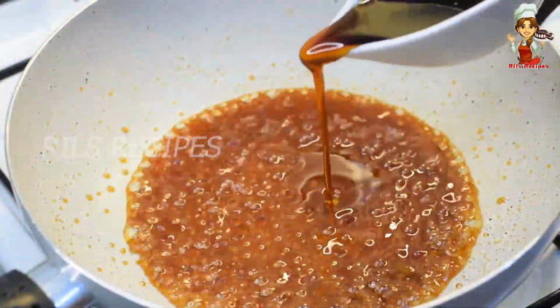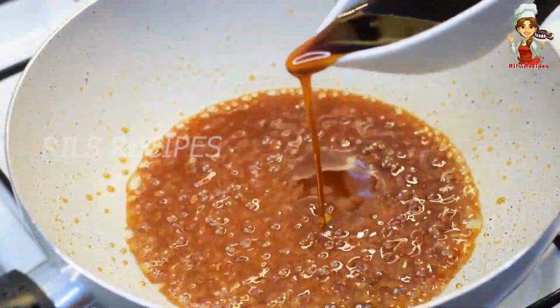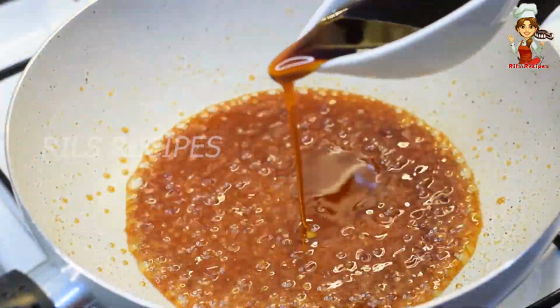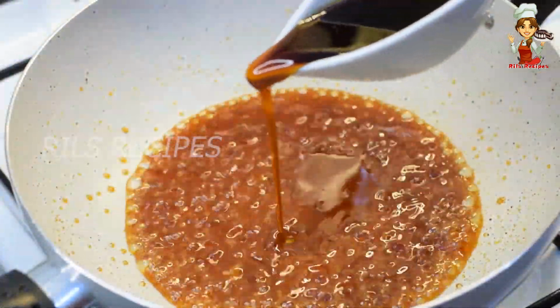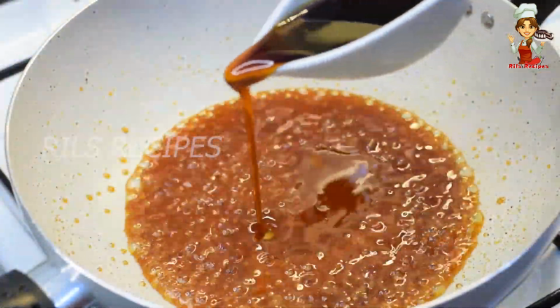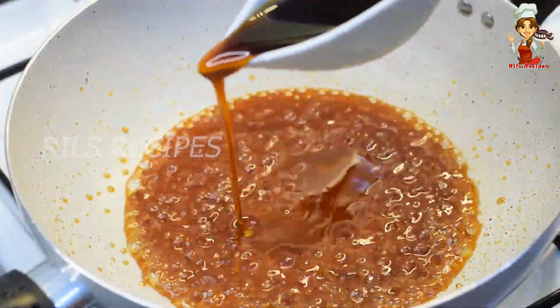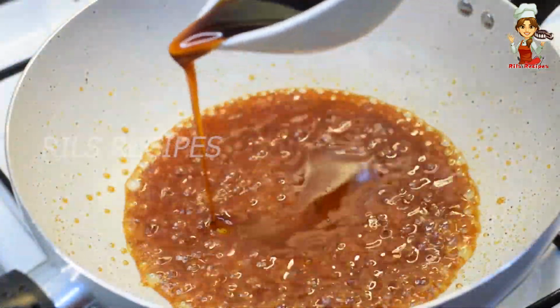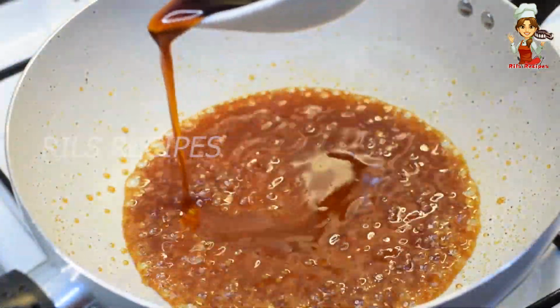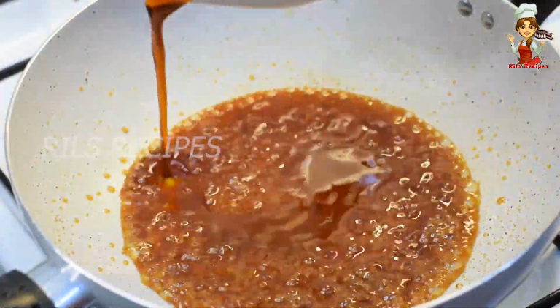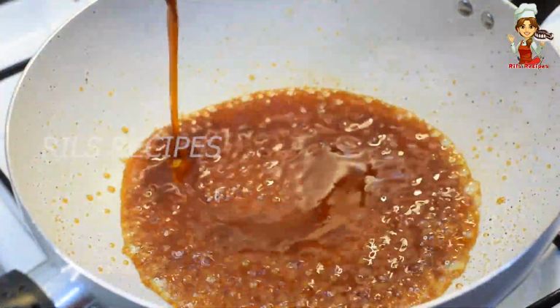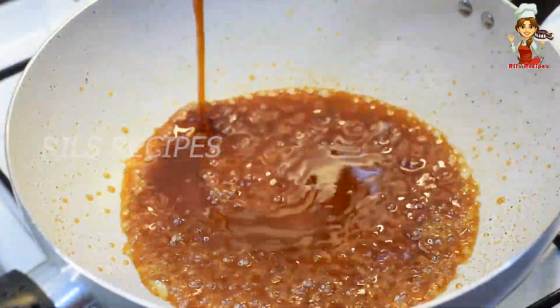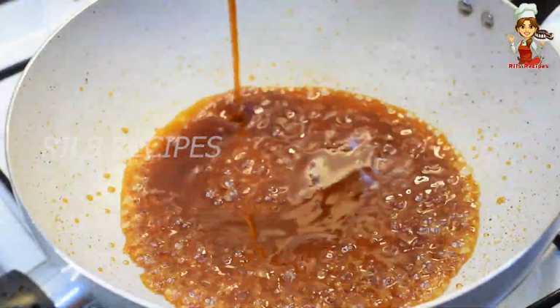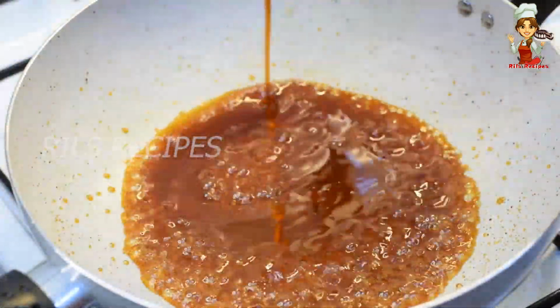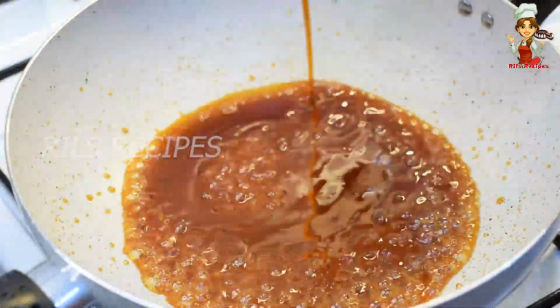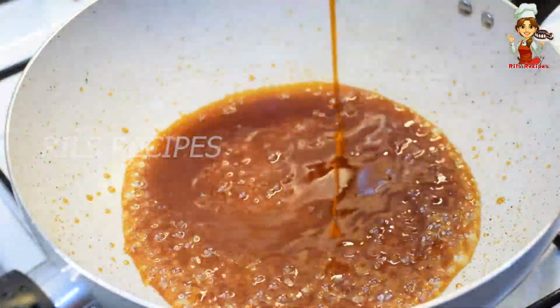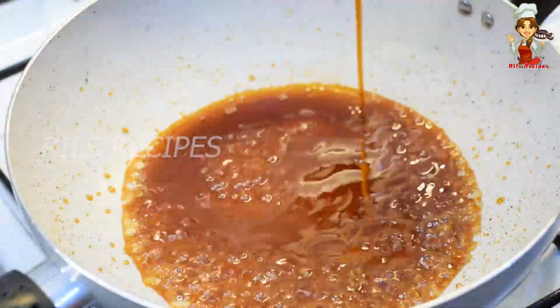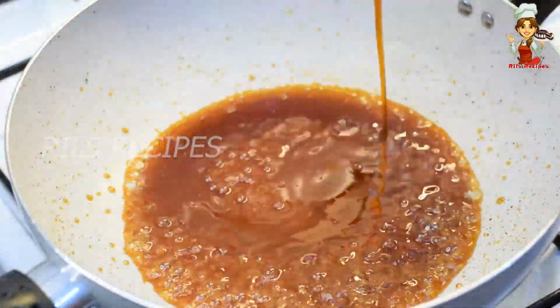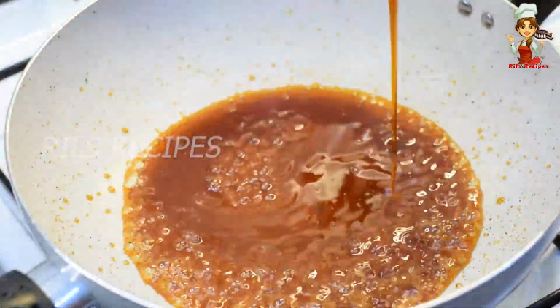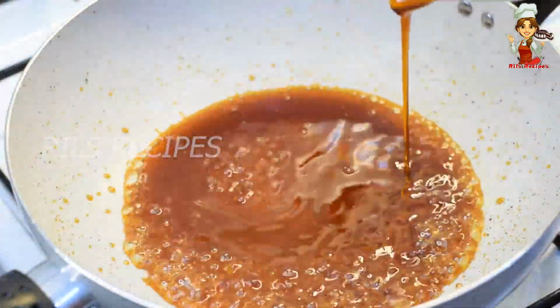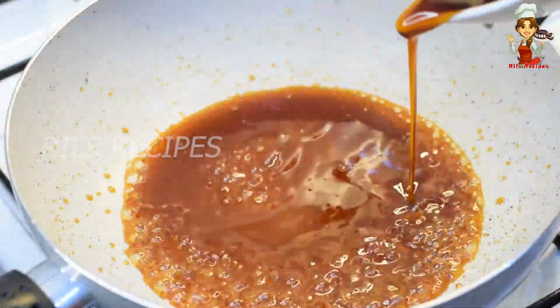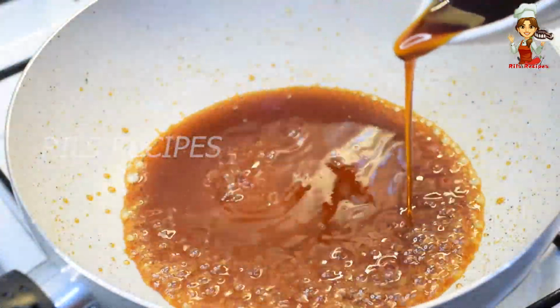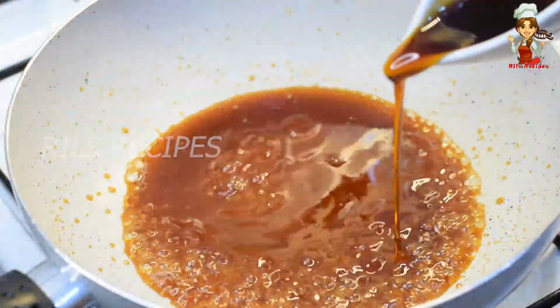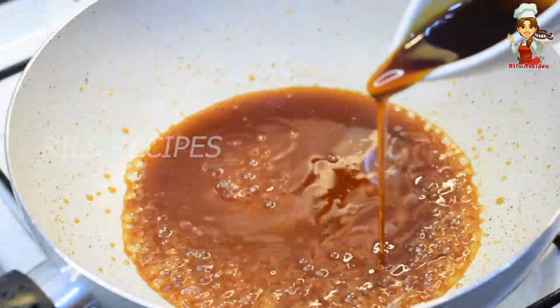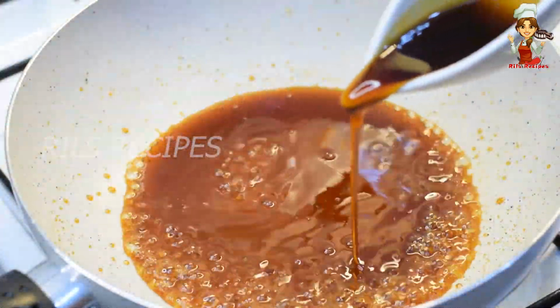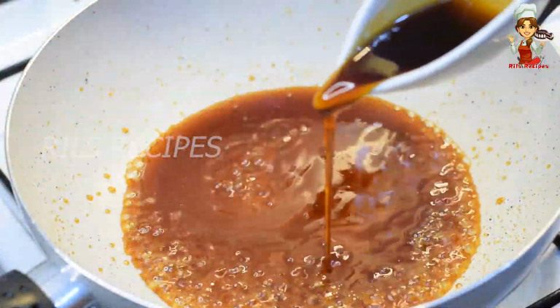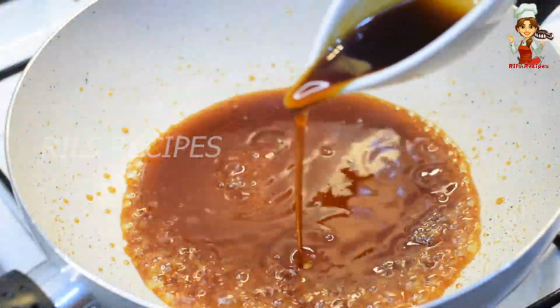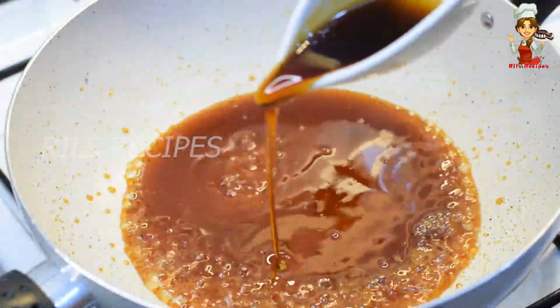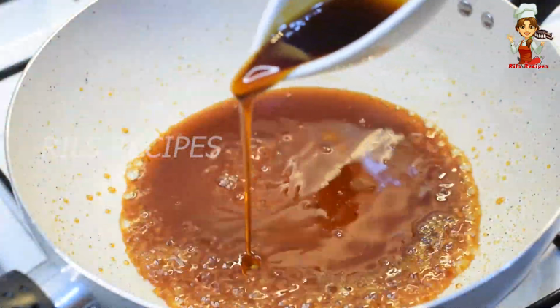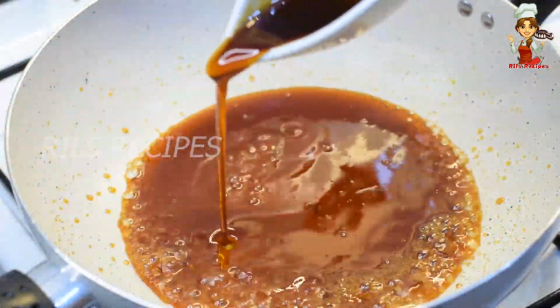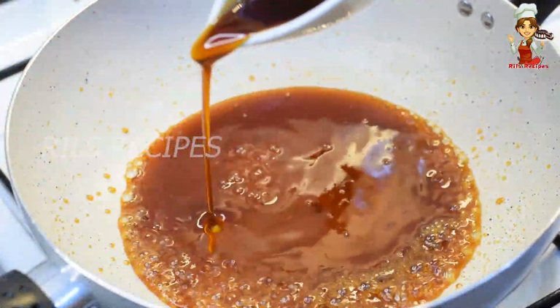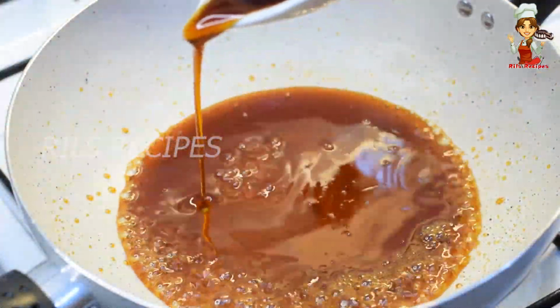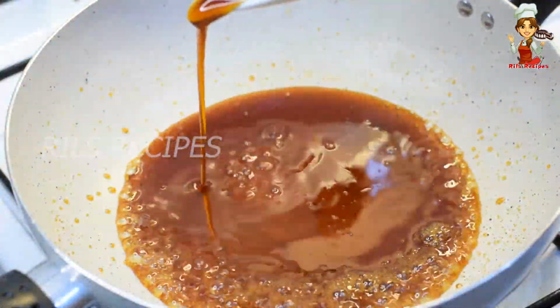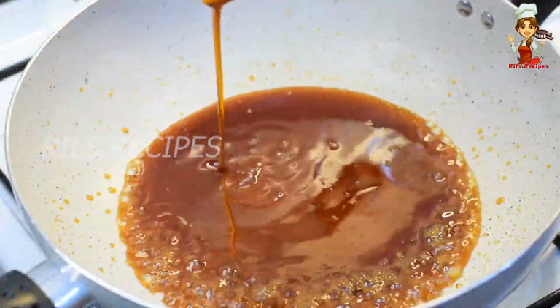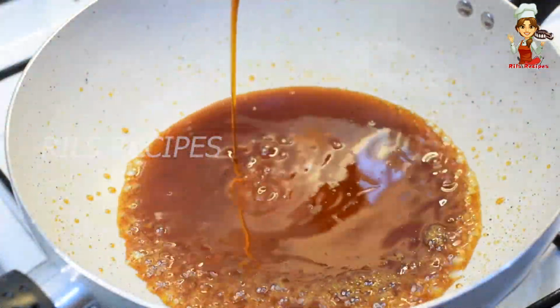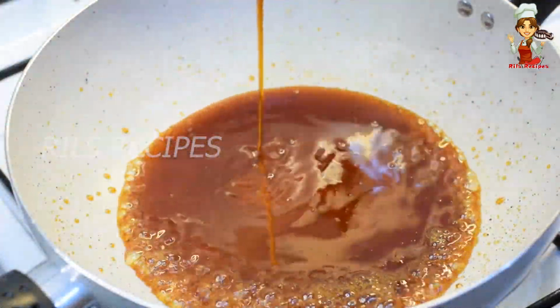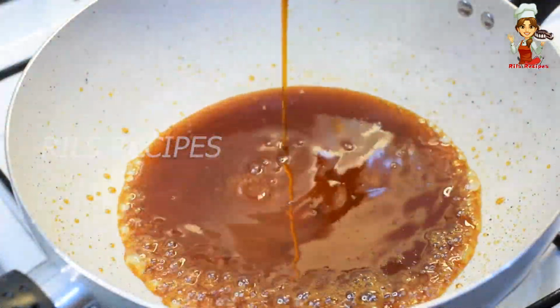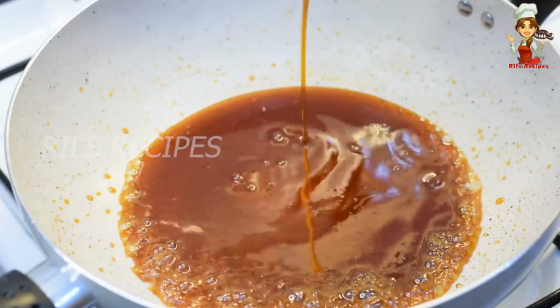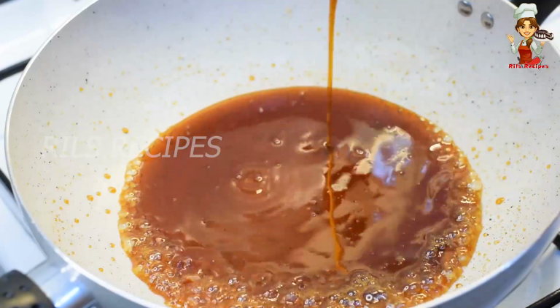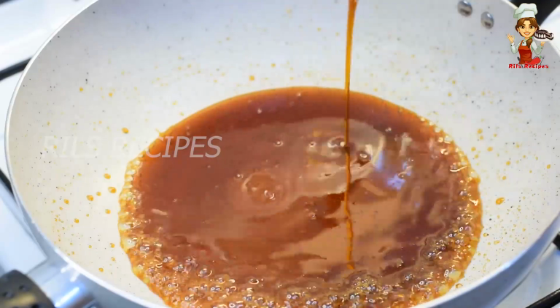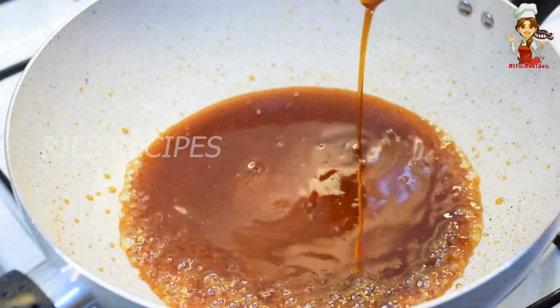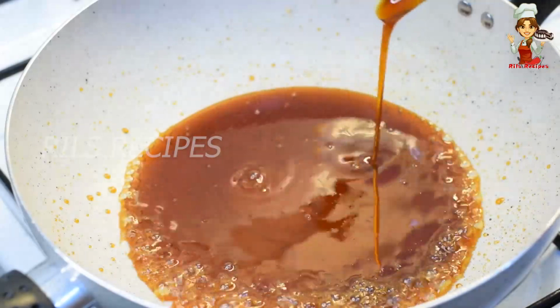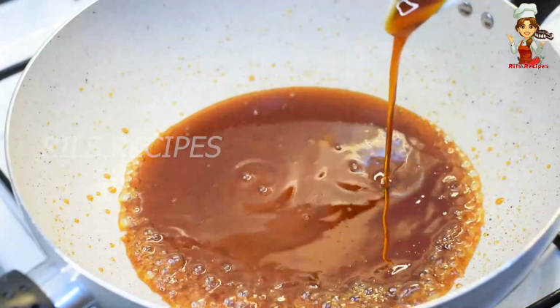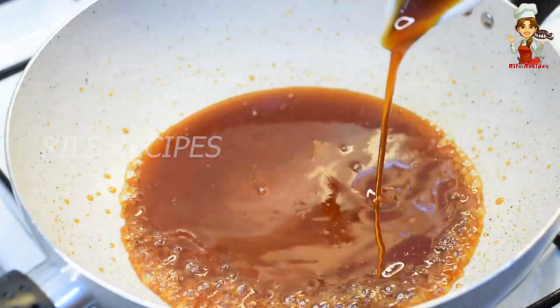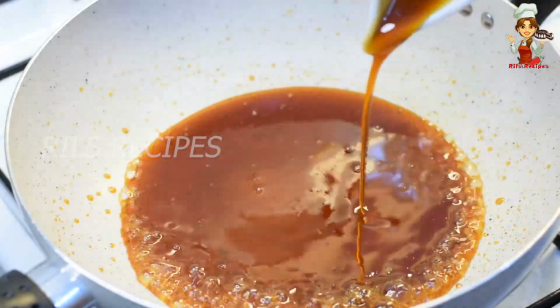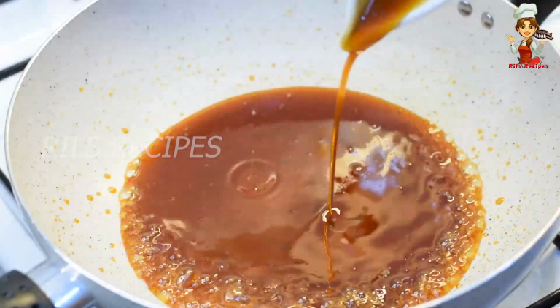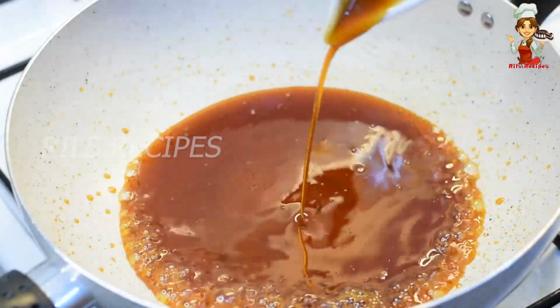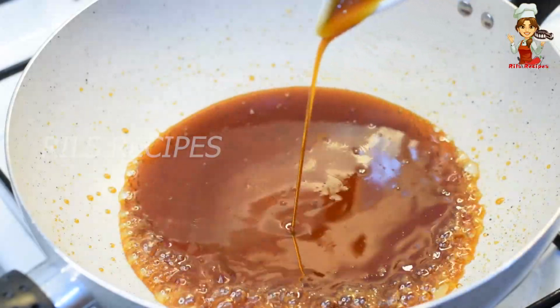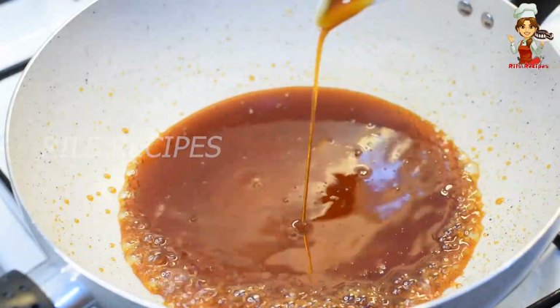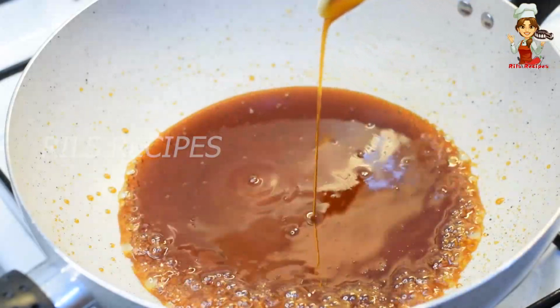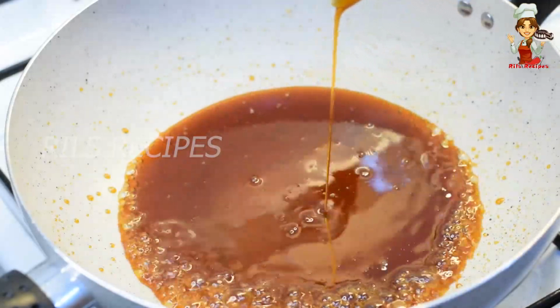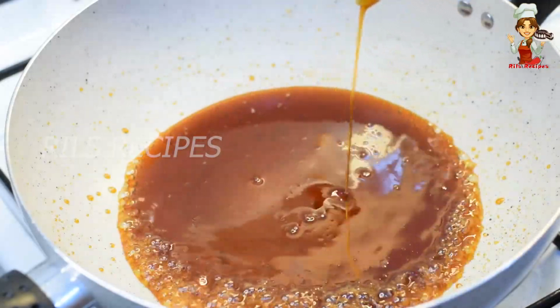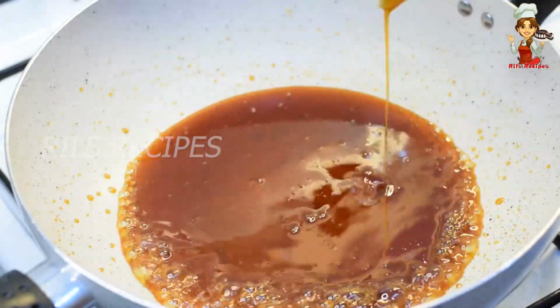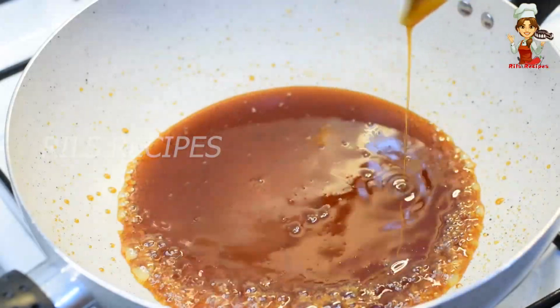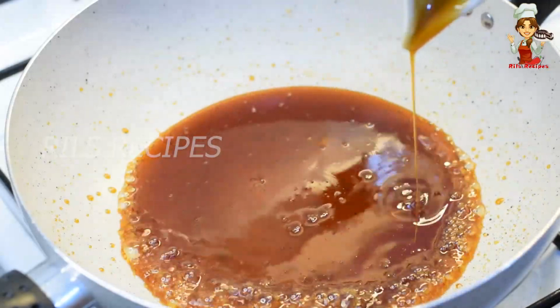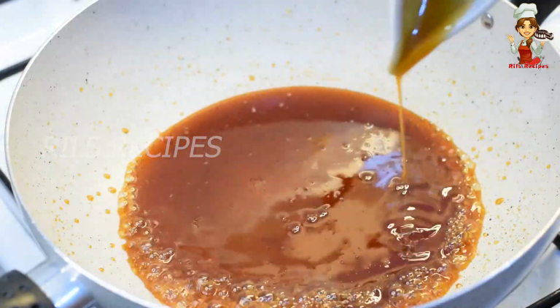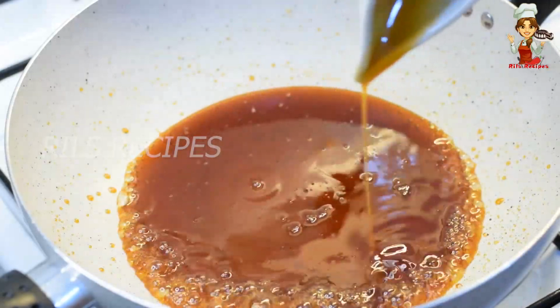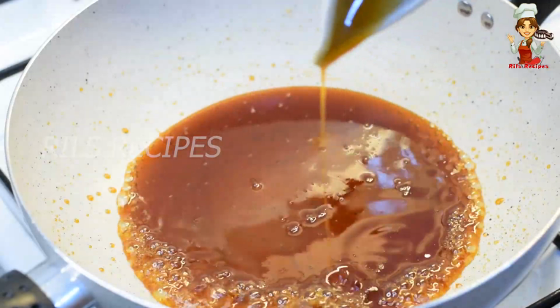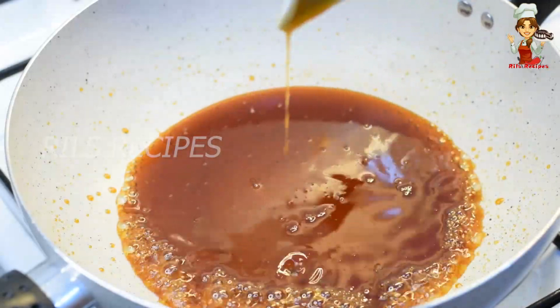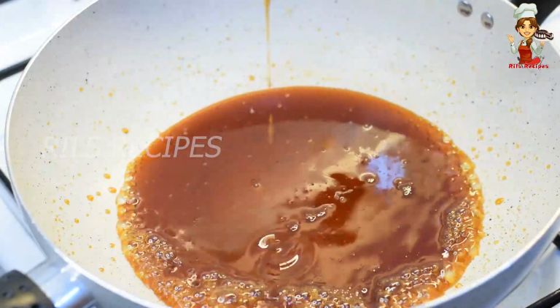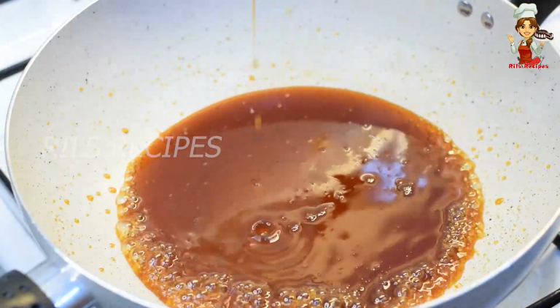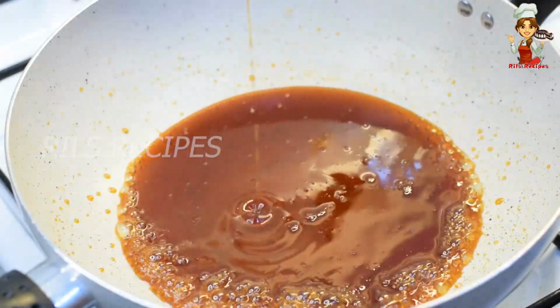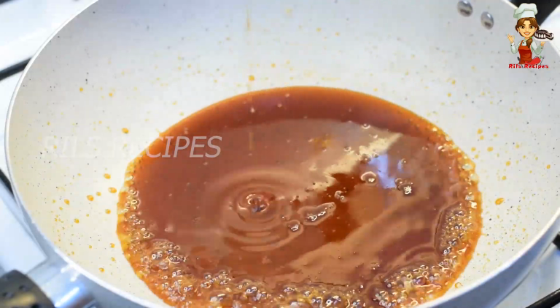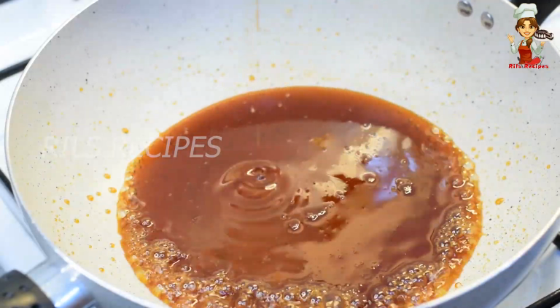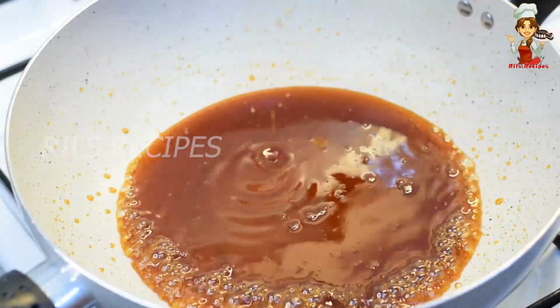If you don't want to use brown sugar, add extra sugar.